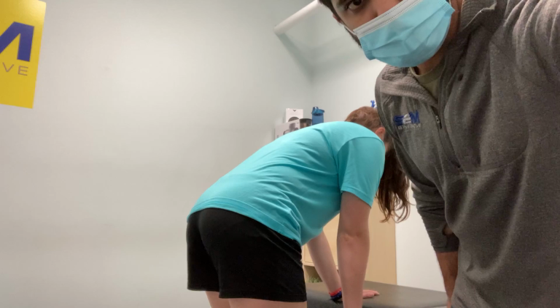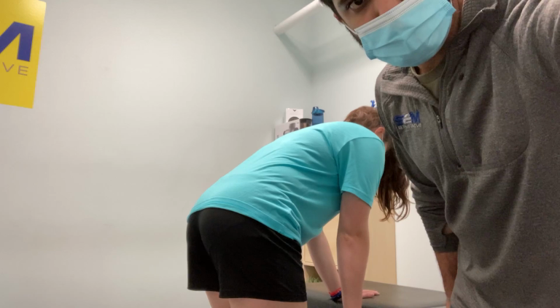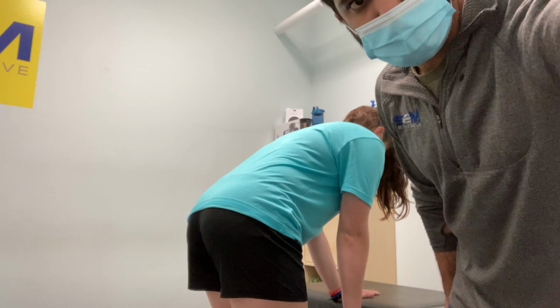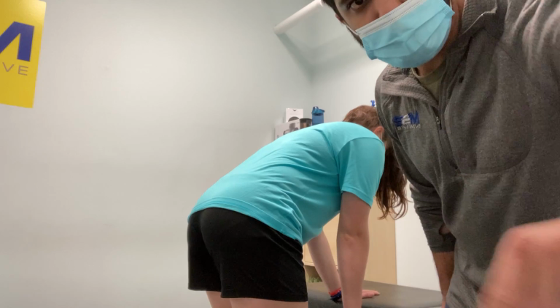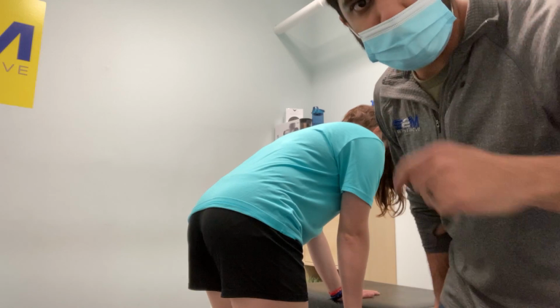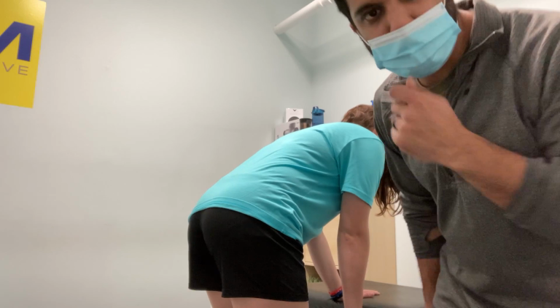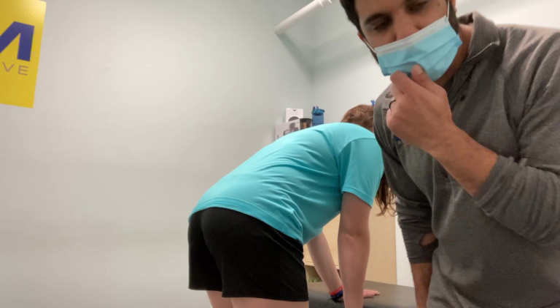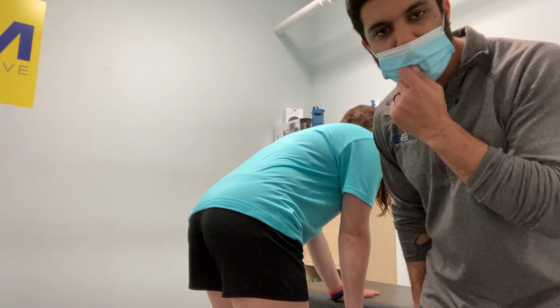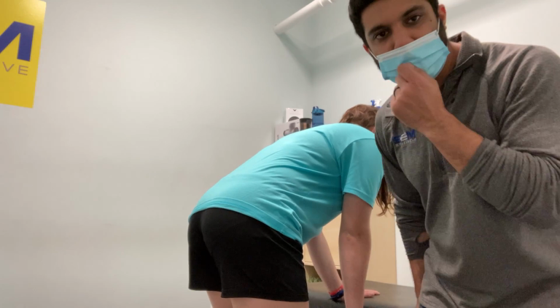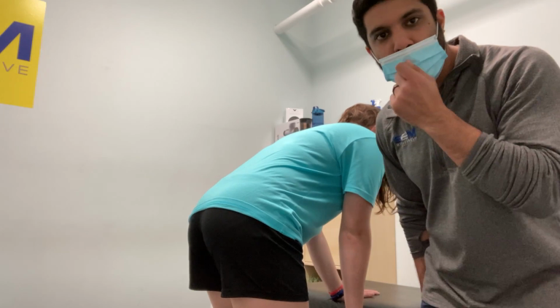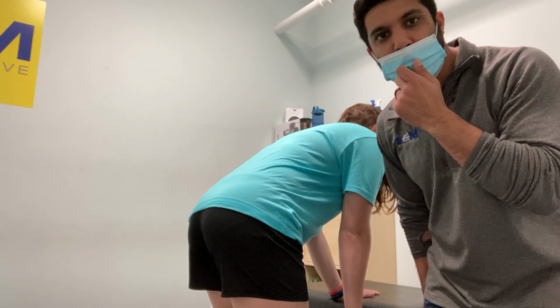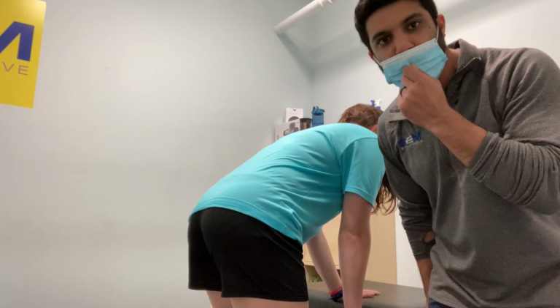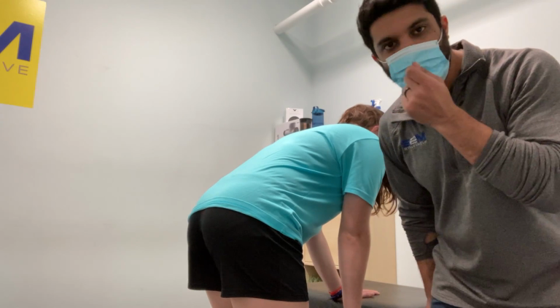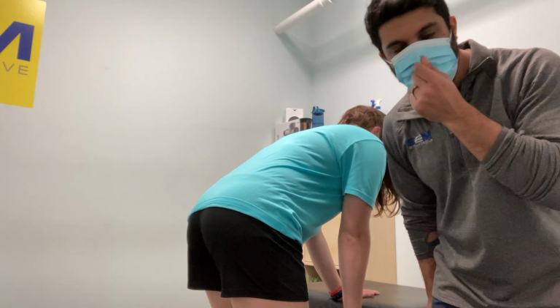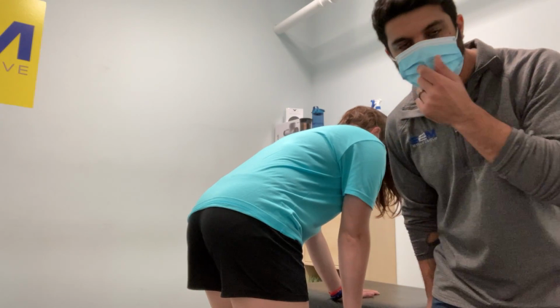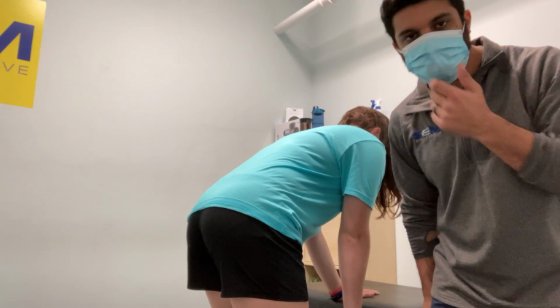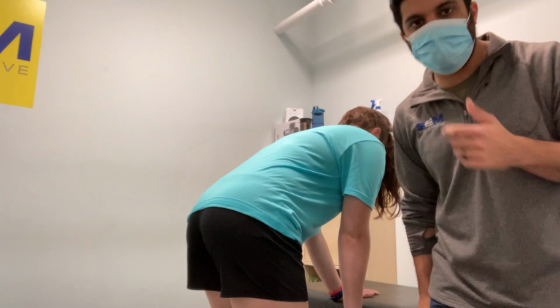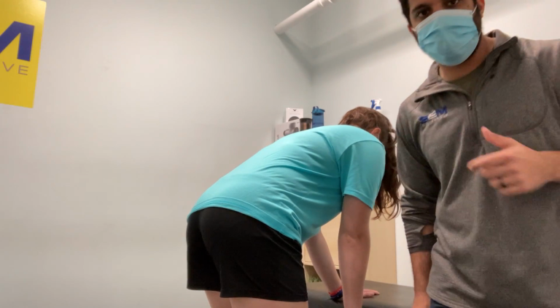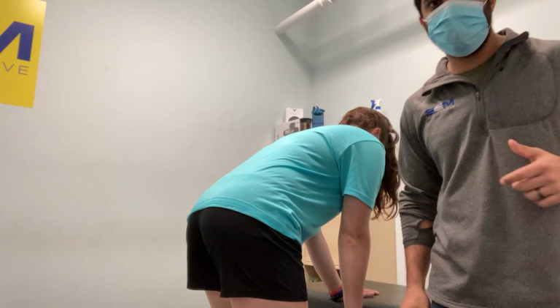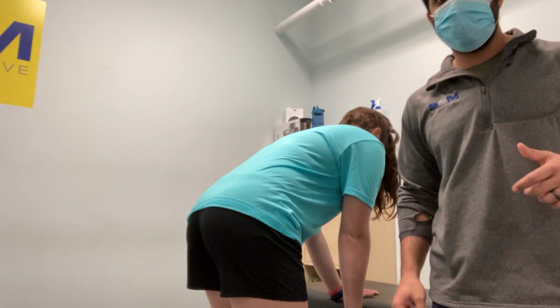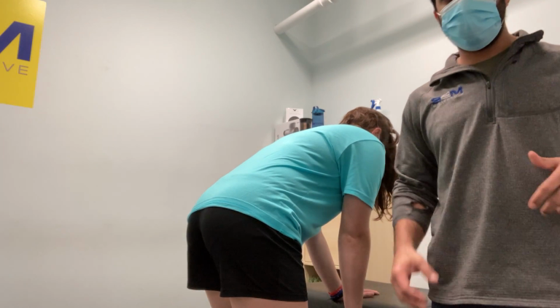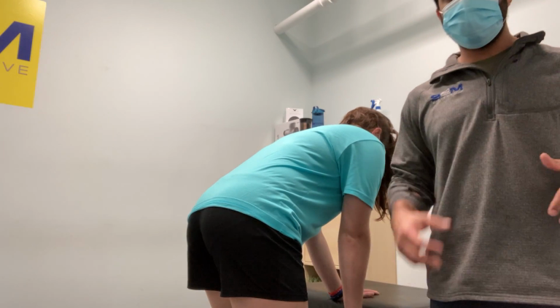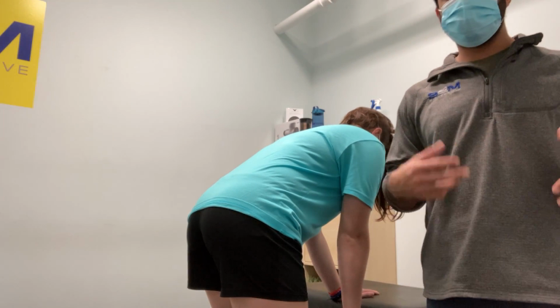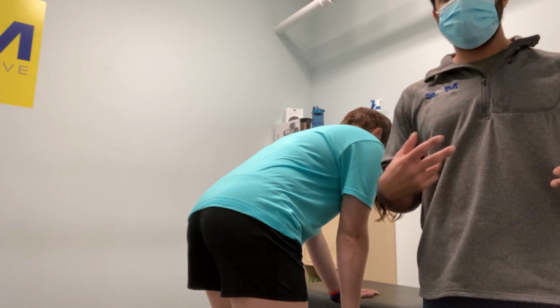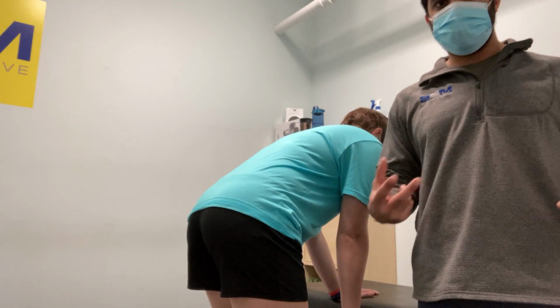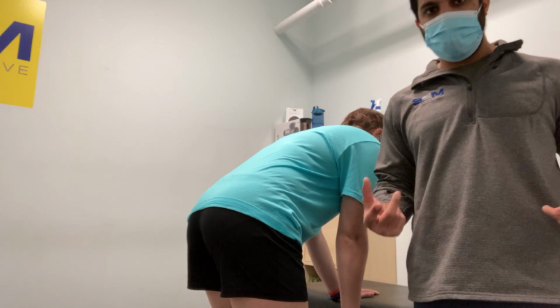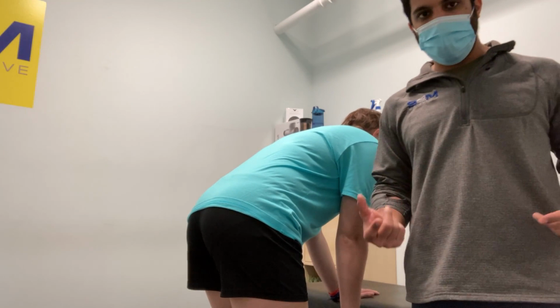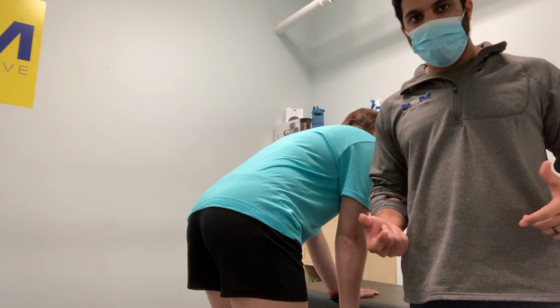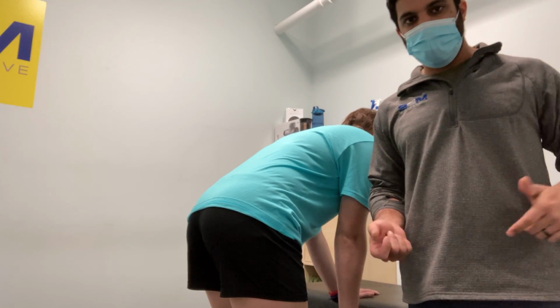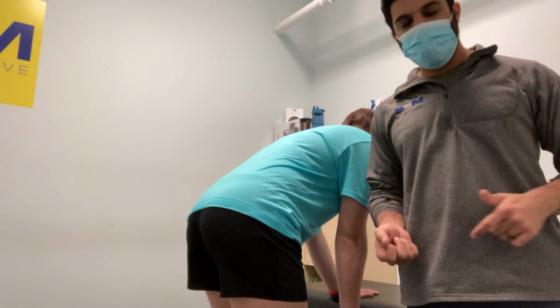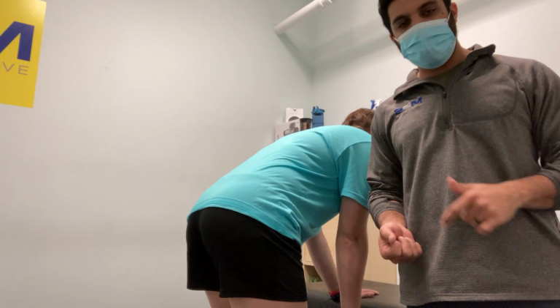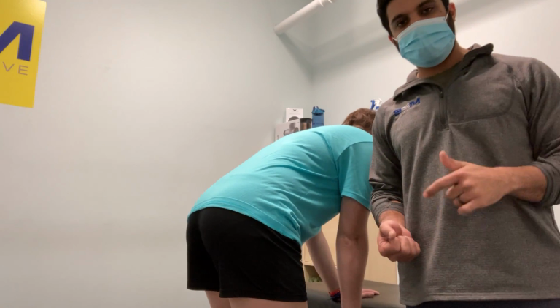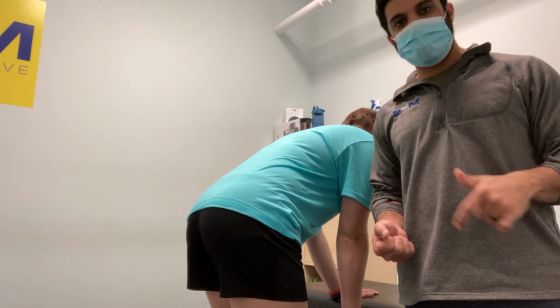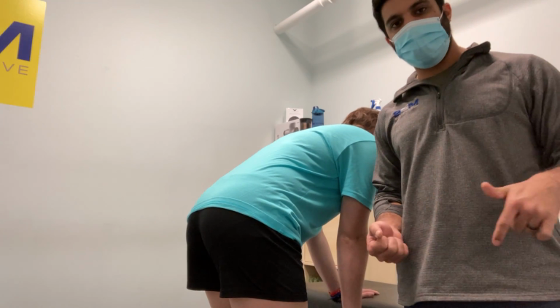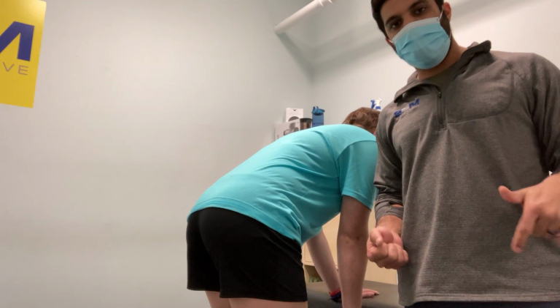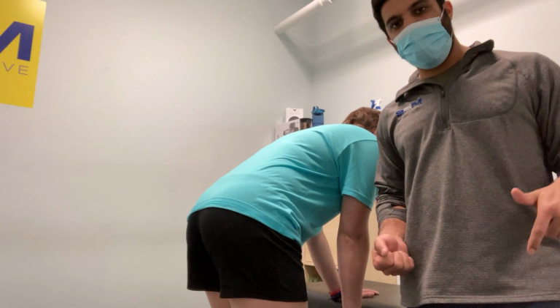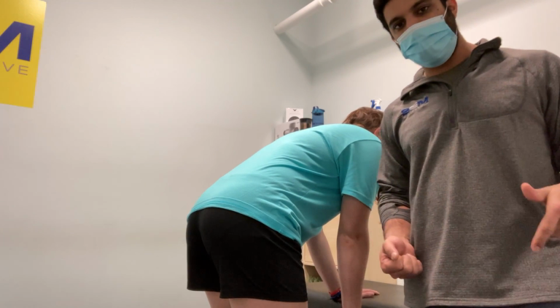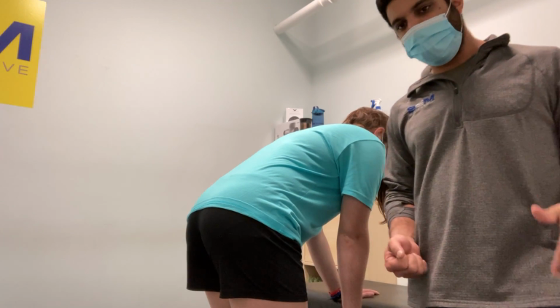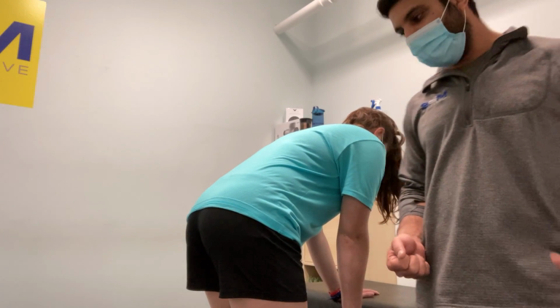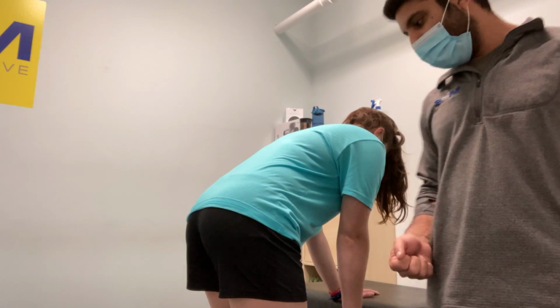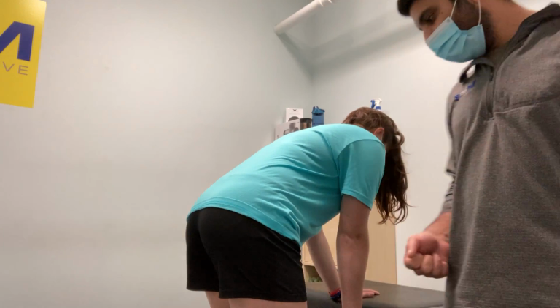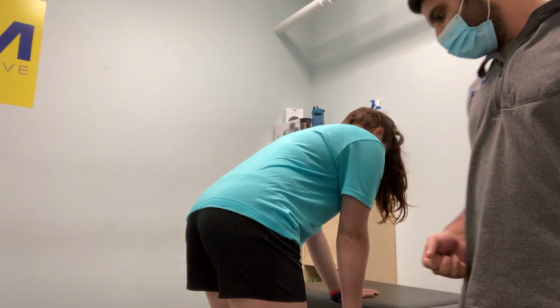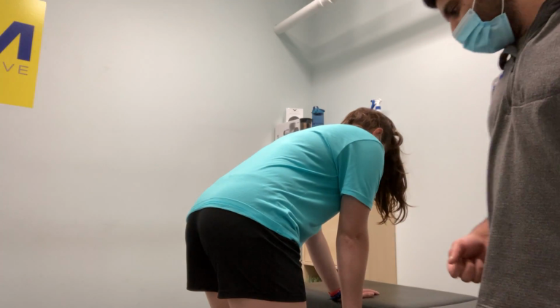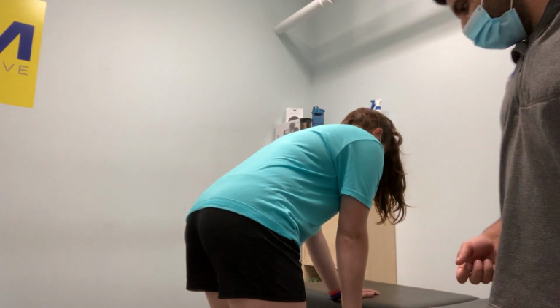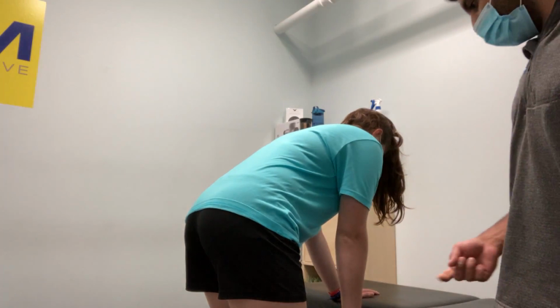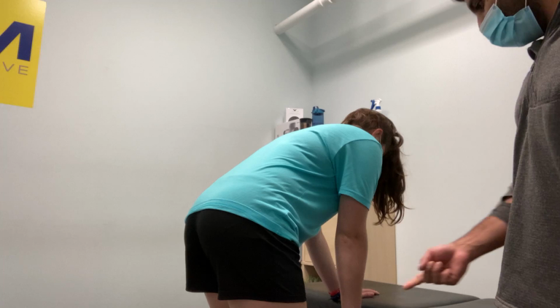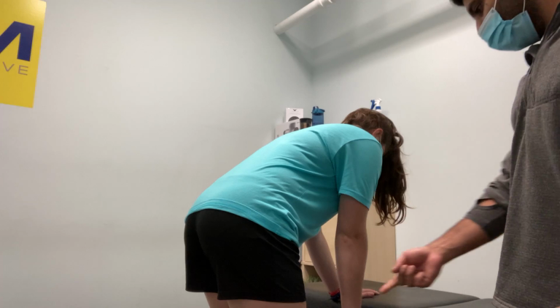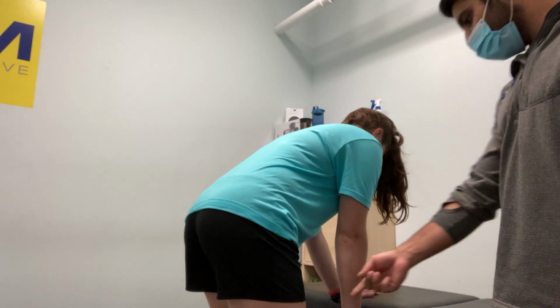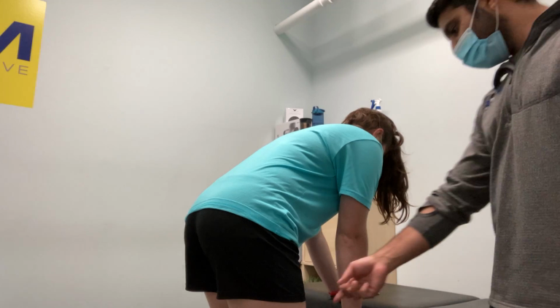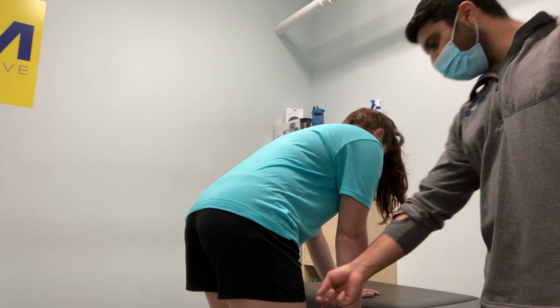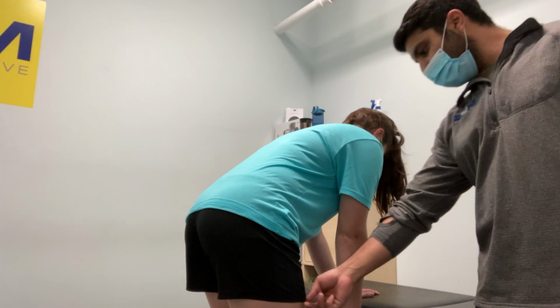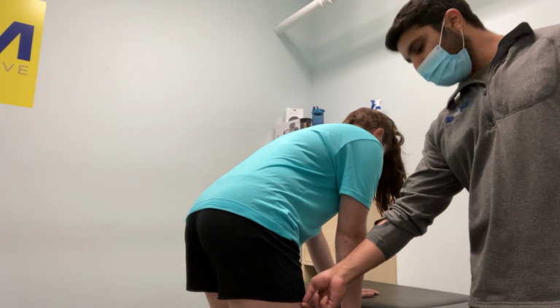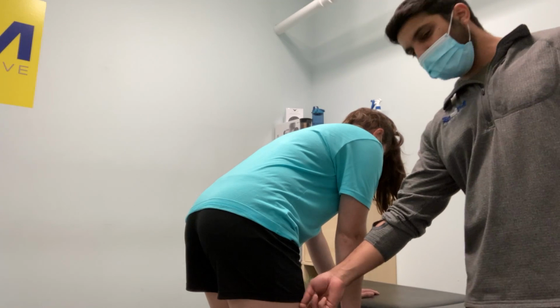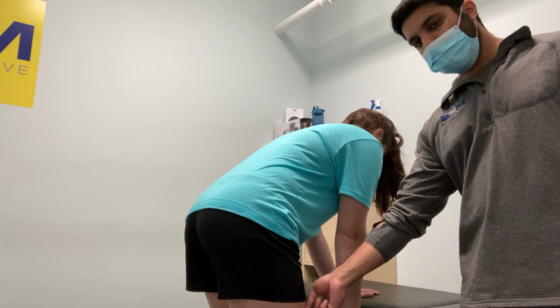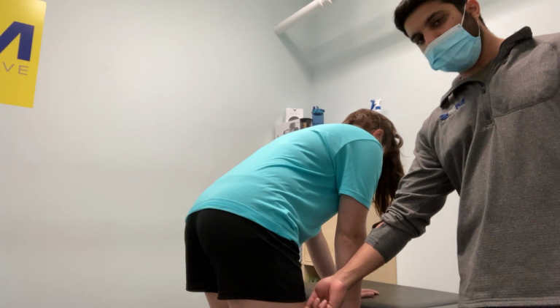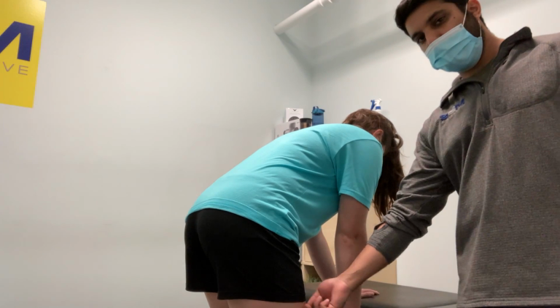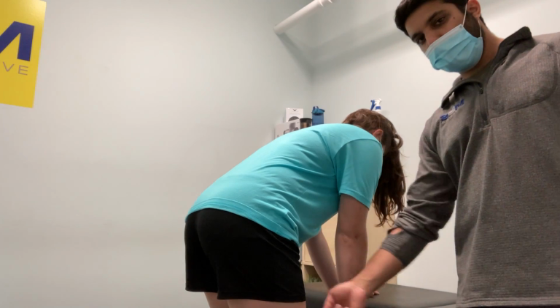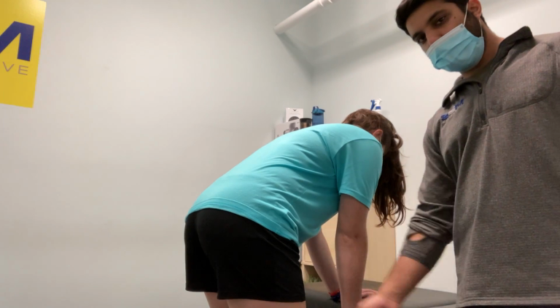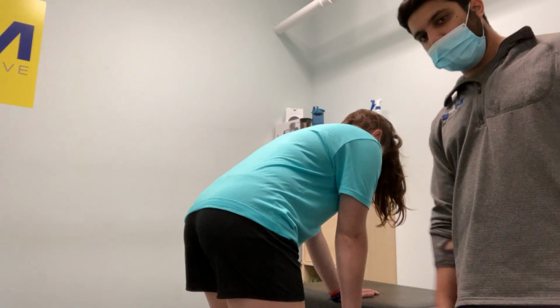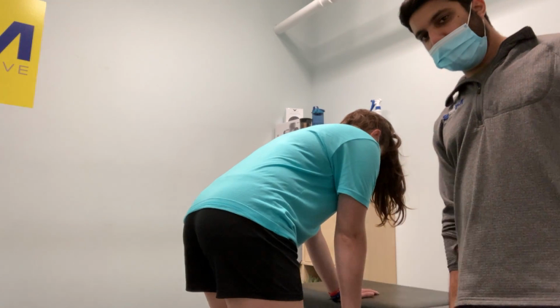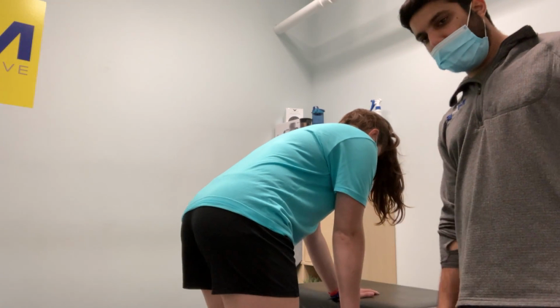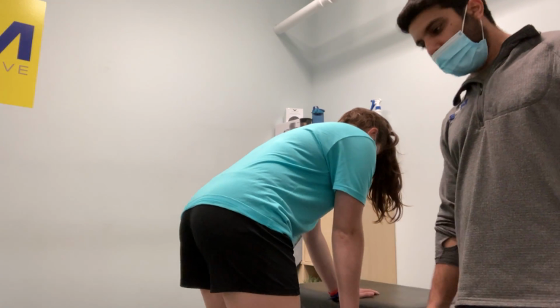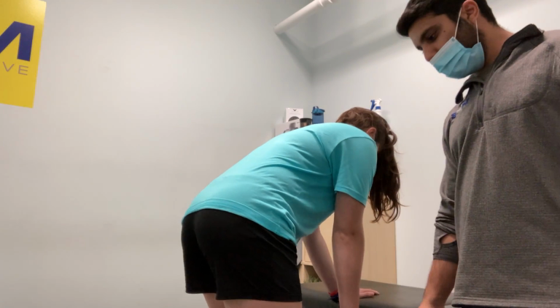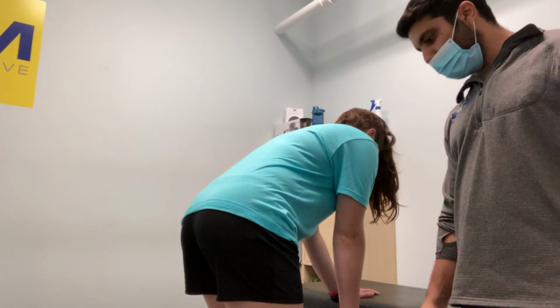Alright, so this is going to be a couple cues on what you should feel when you're doing a single arm row. So we're going to a split position, so put one leg behind you.